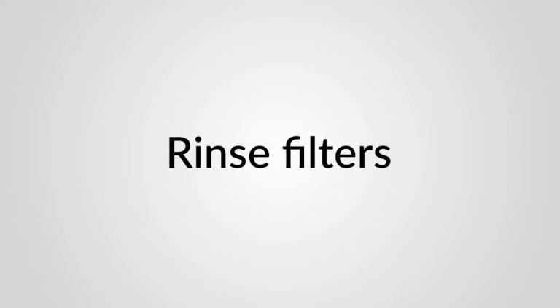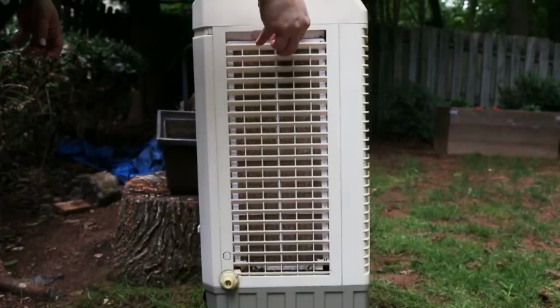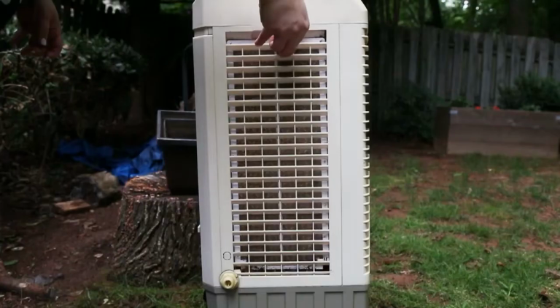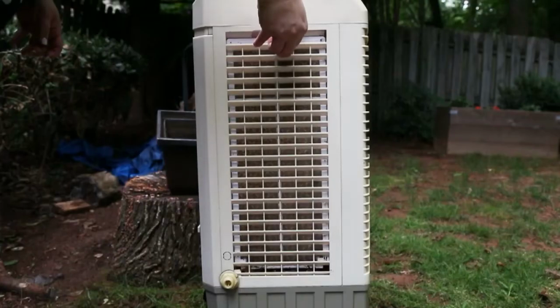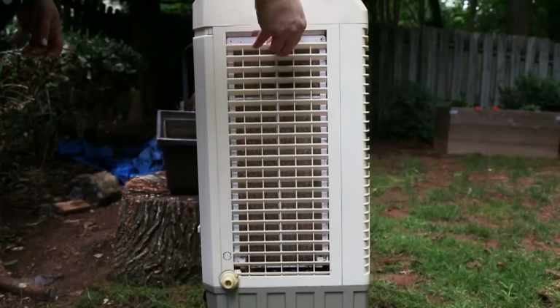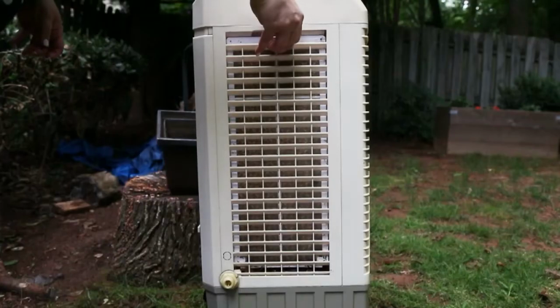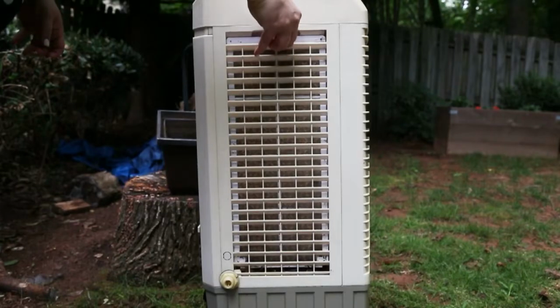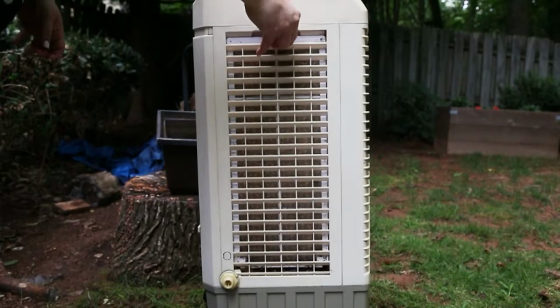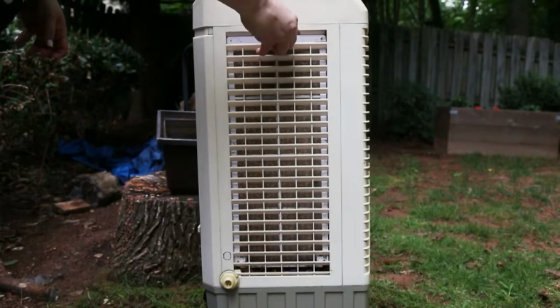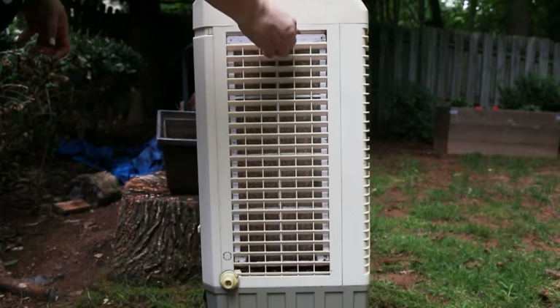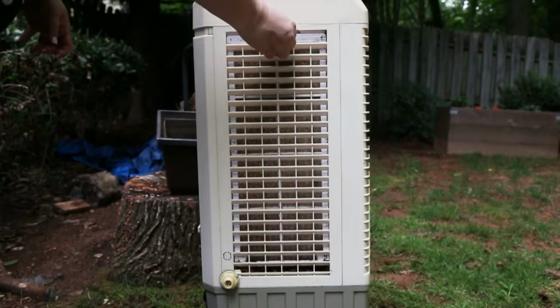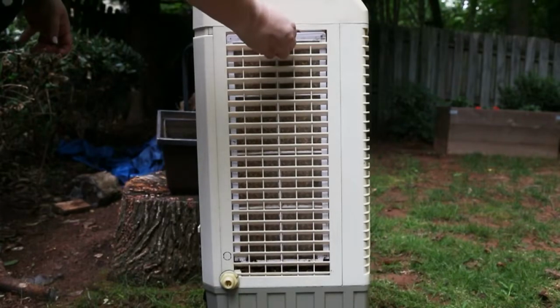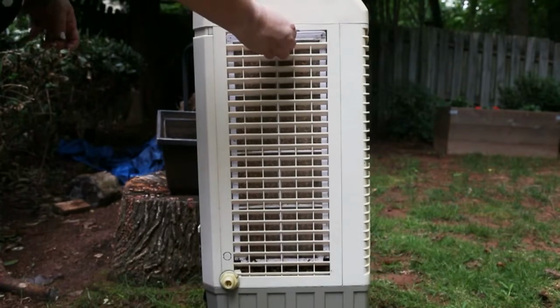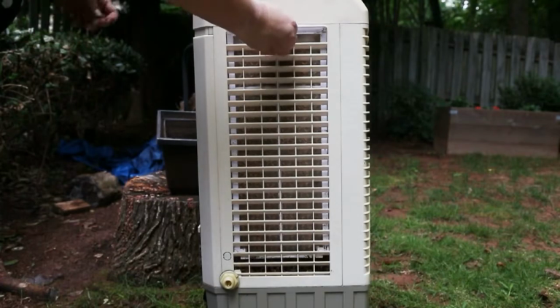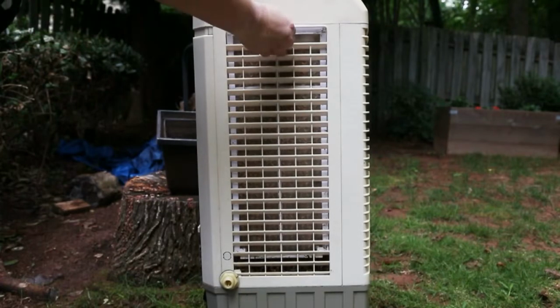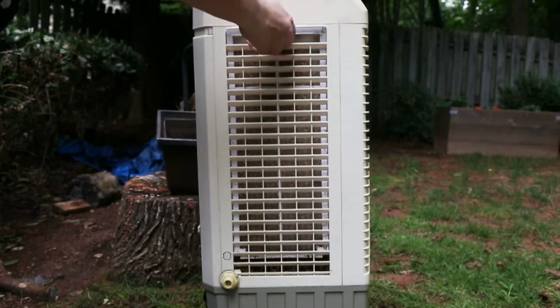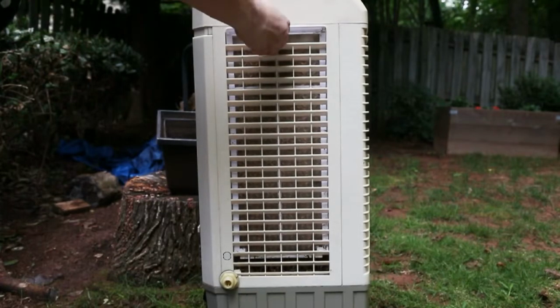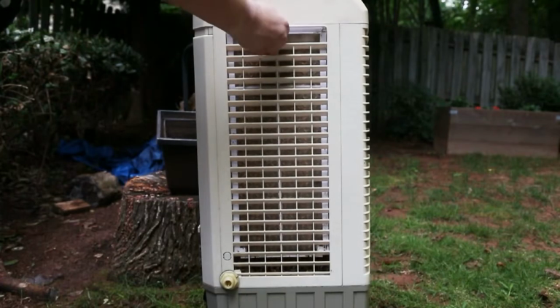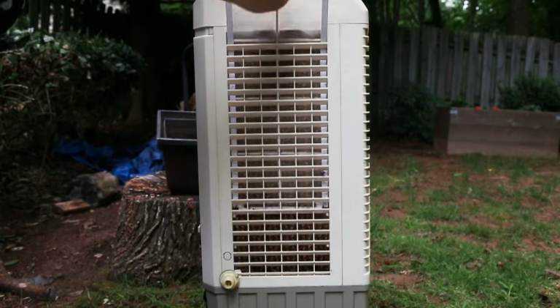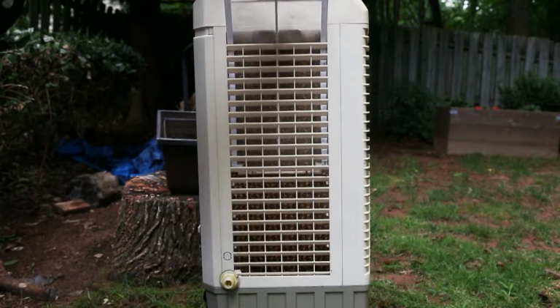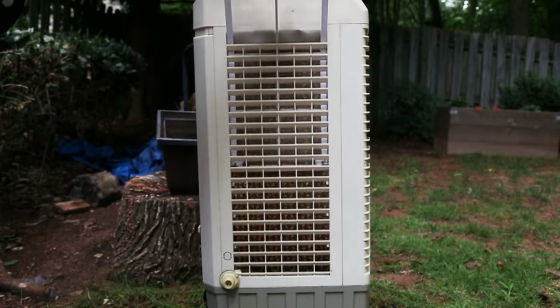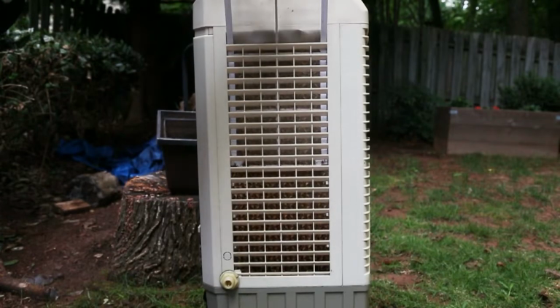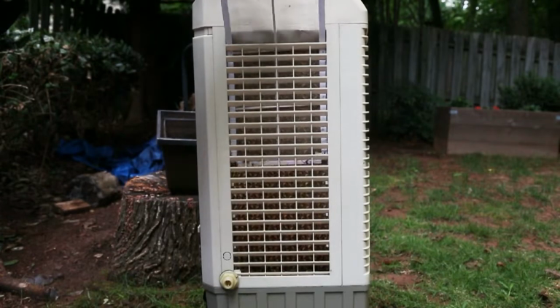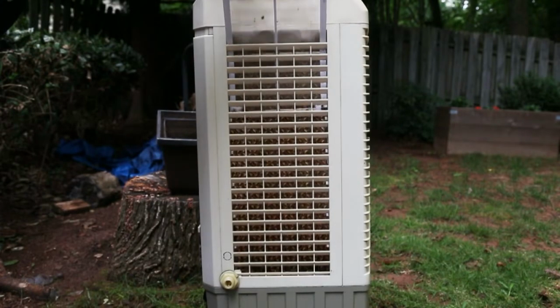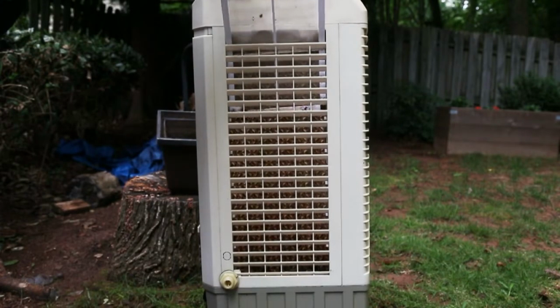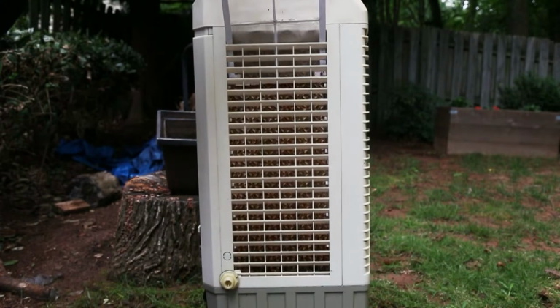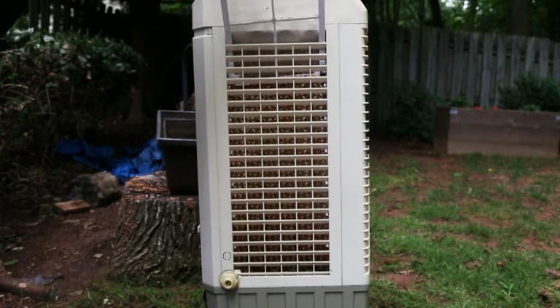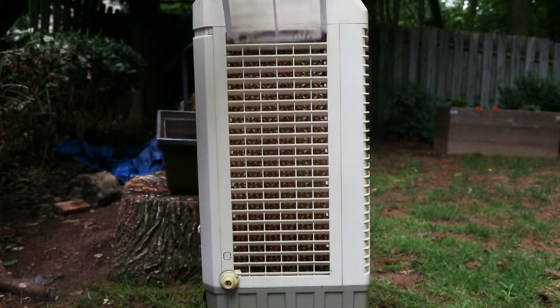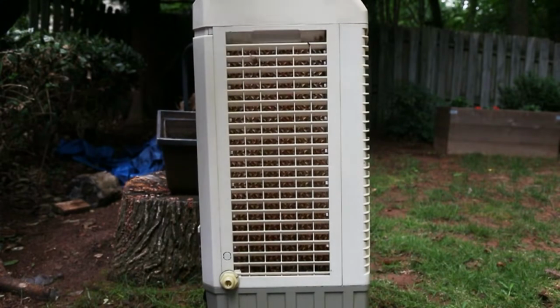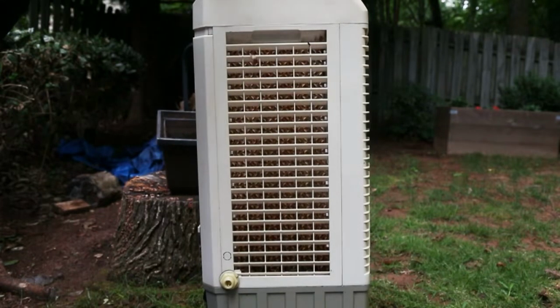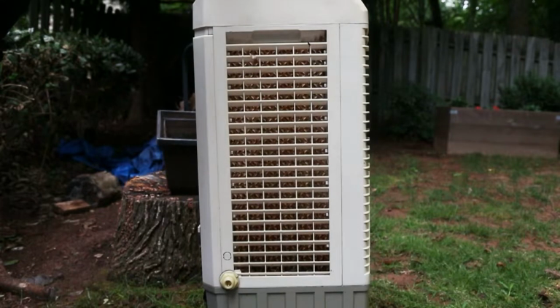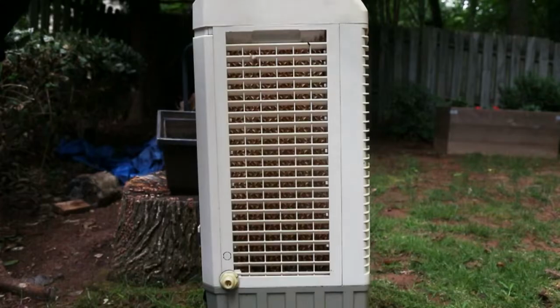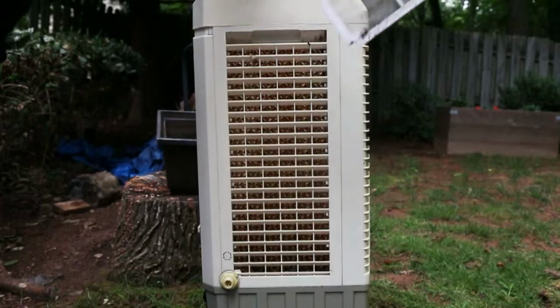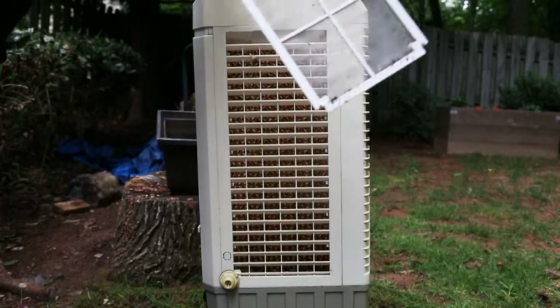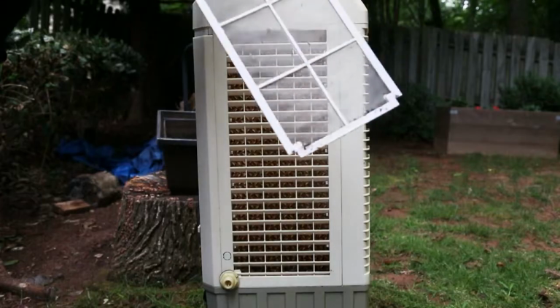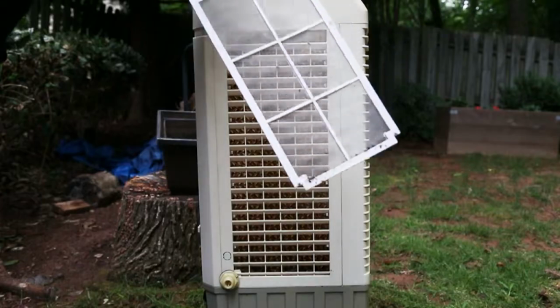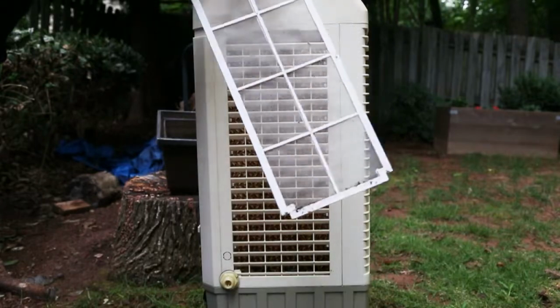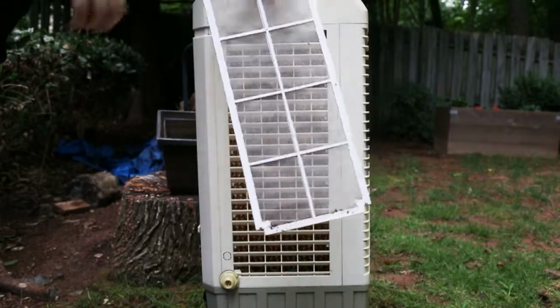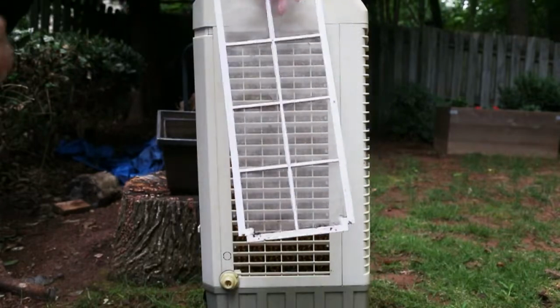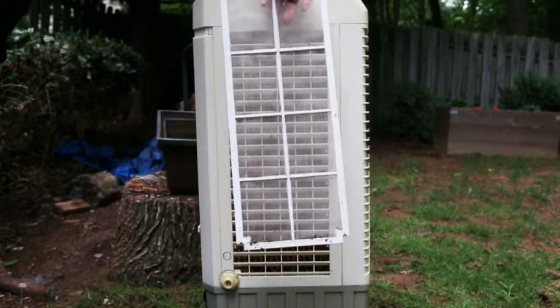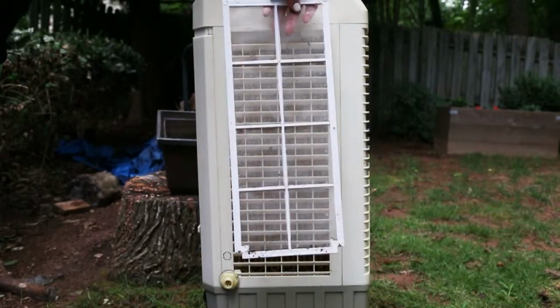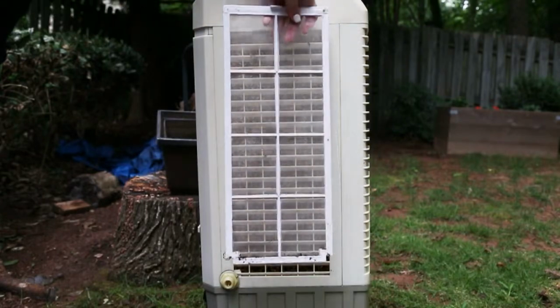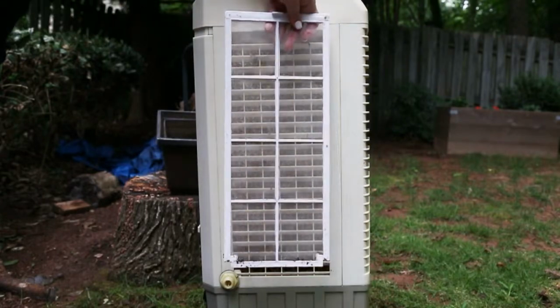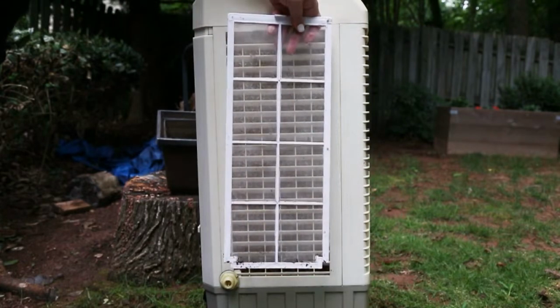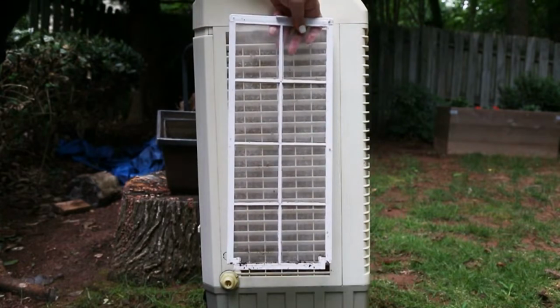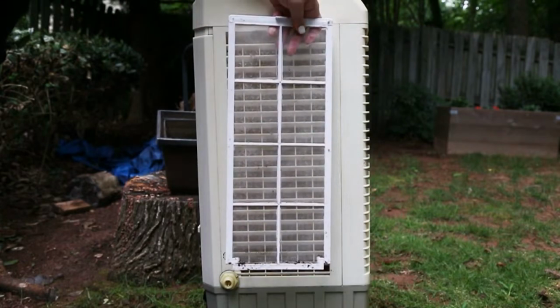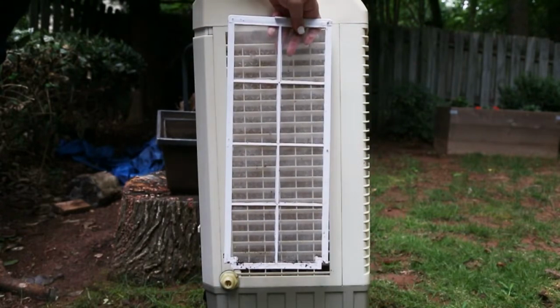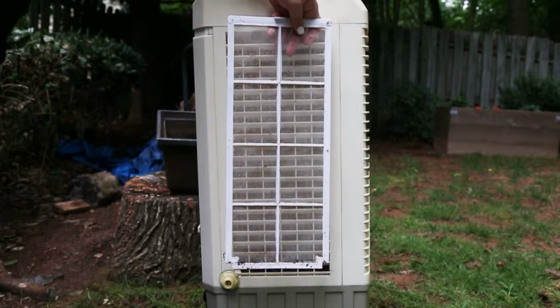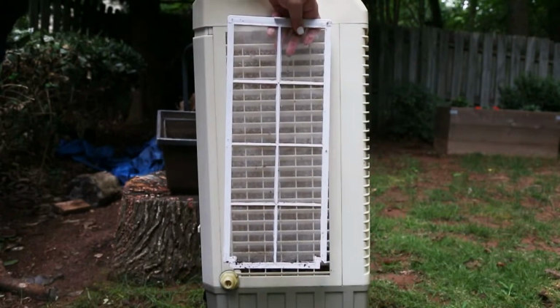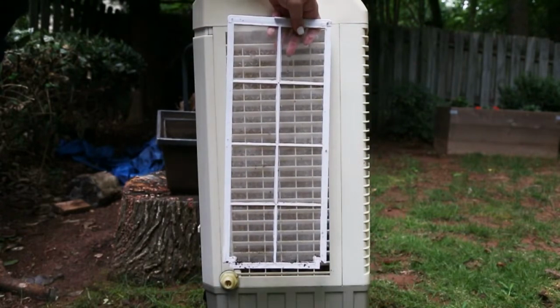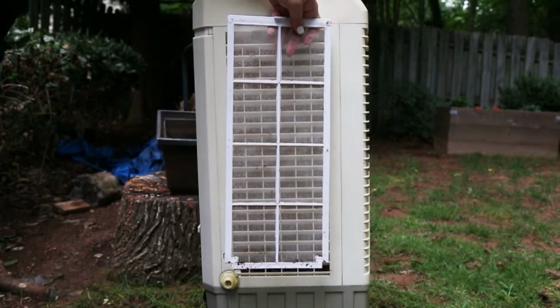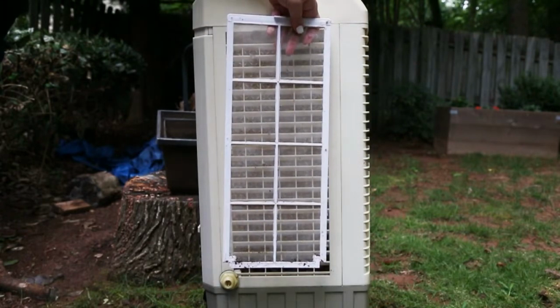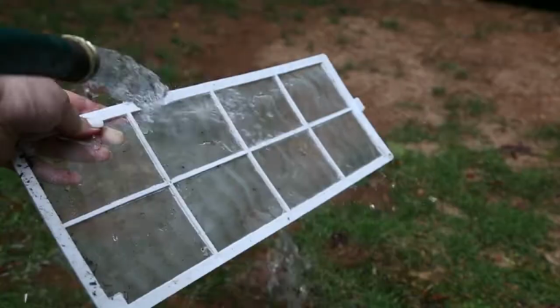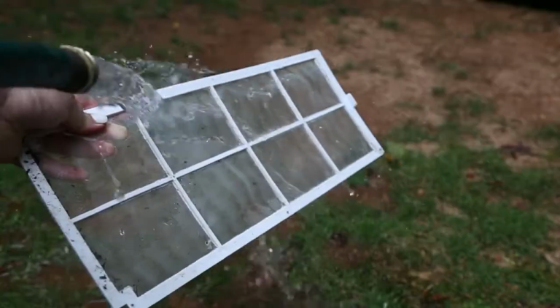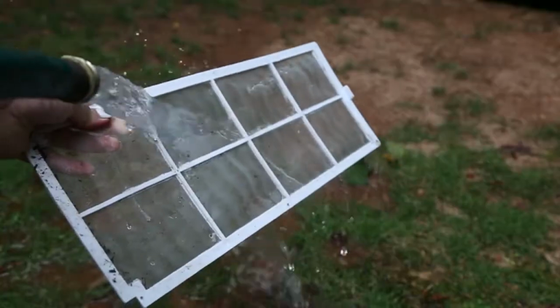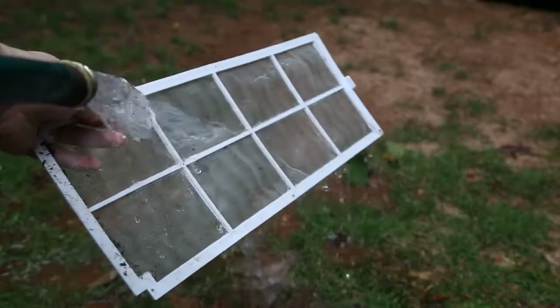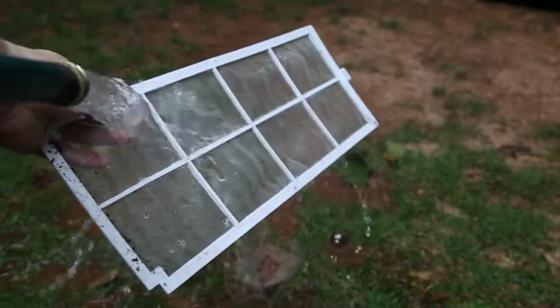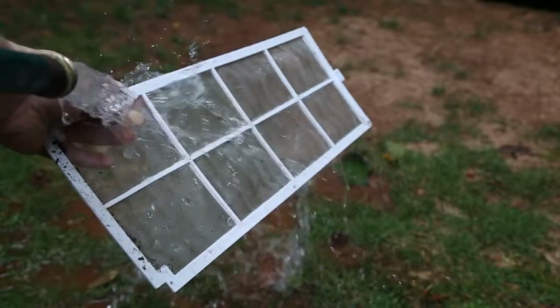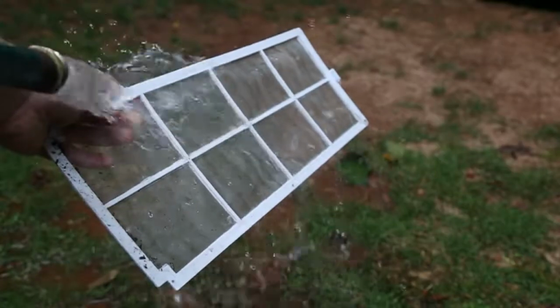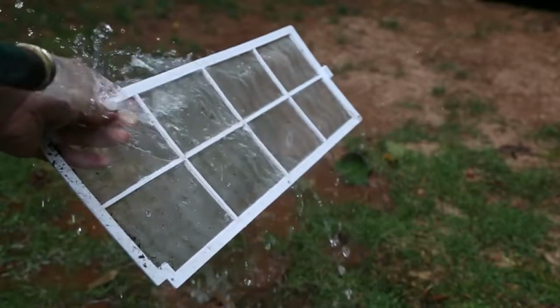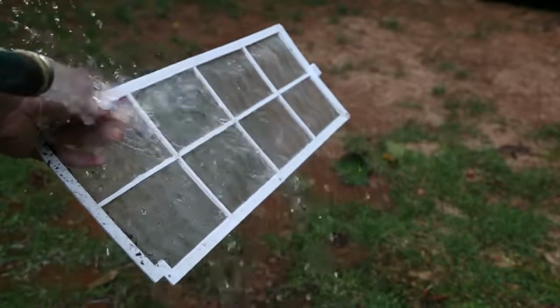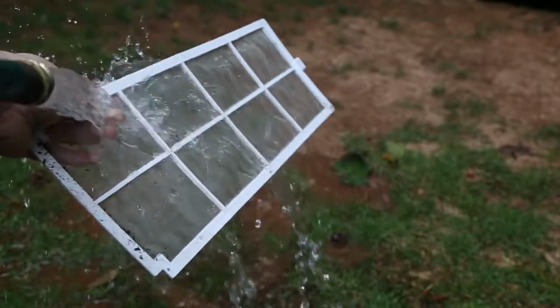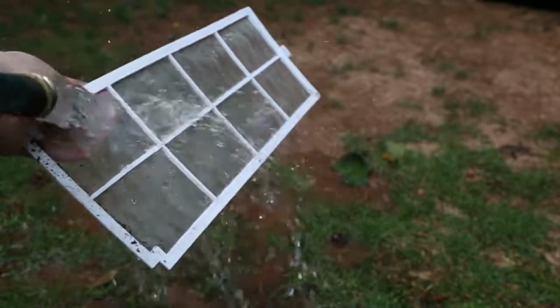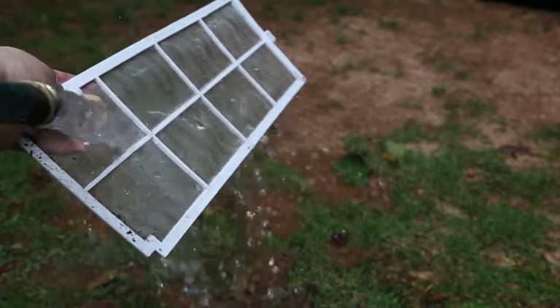Remove any air filters from the evaporative cooler. These can collect dirt and need to be rinsed off. You can just do this with your garden hose.